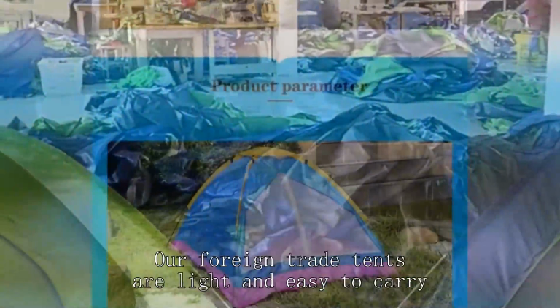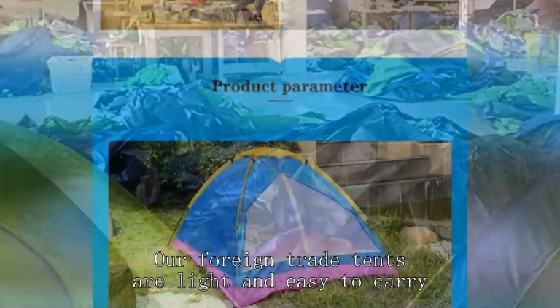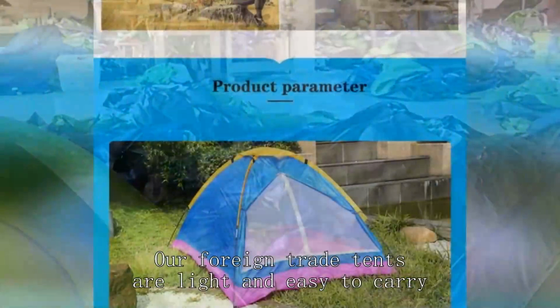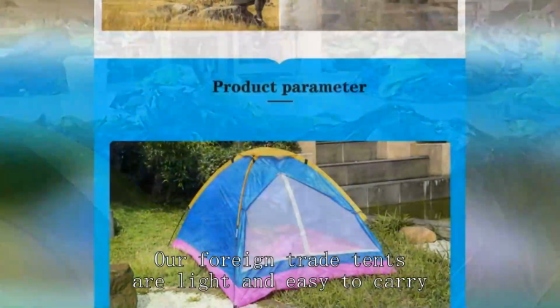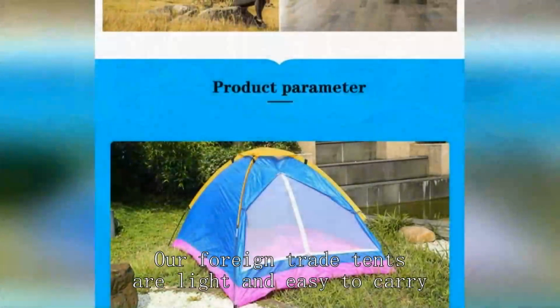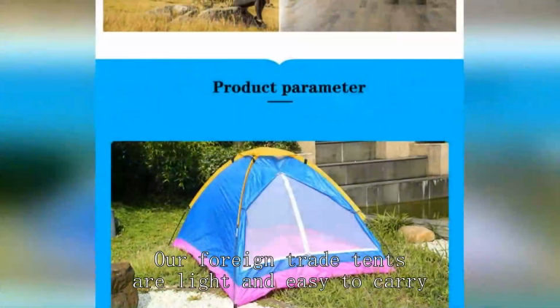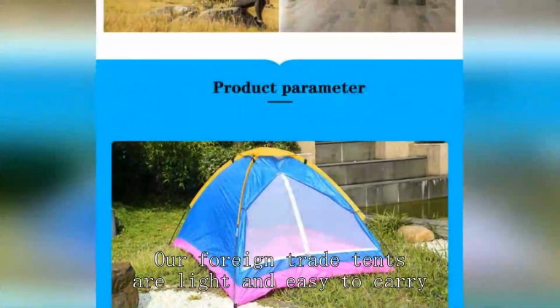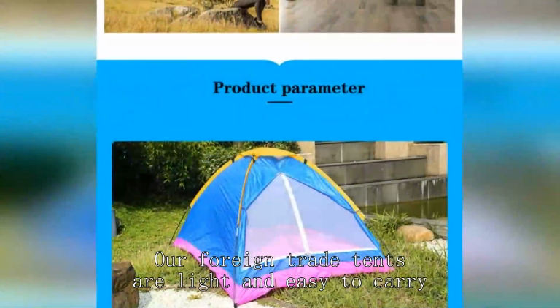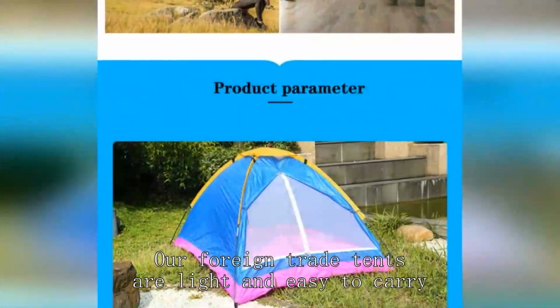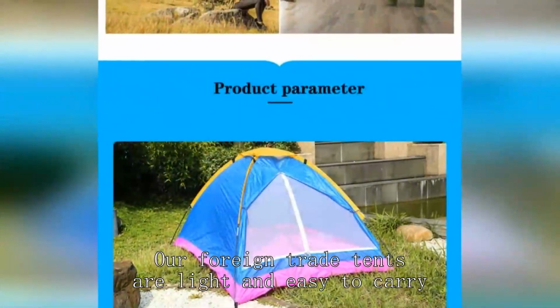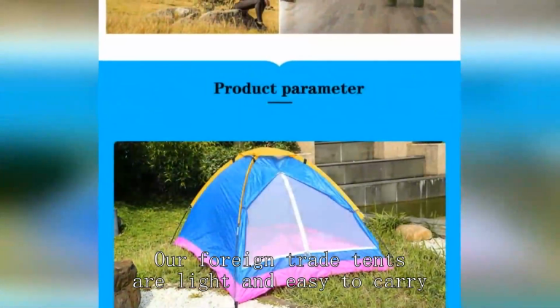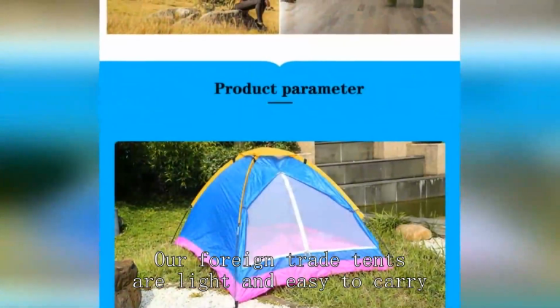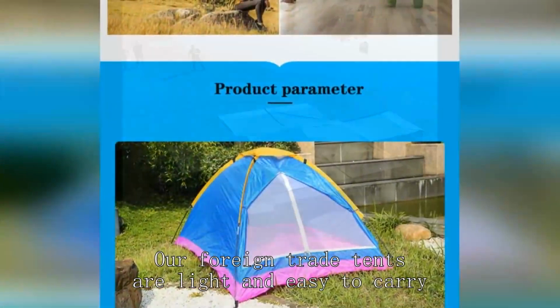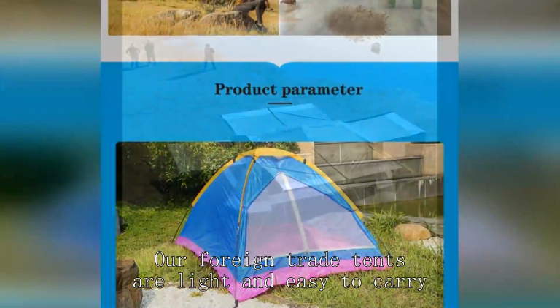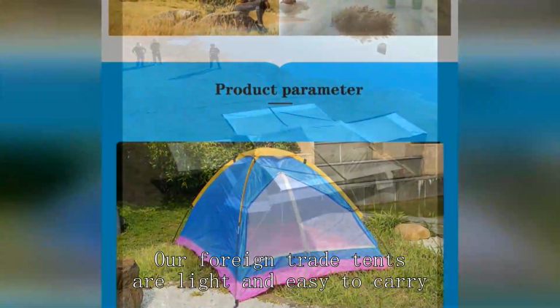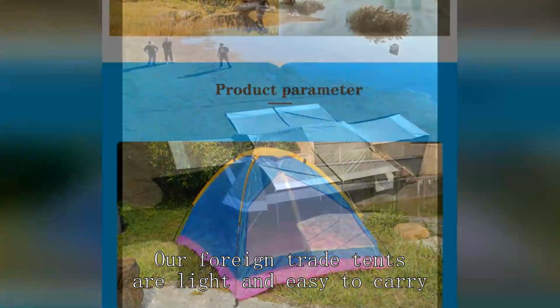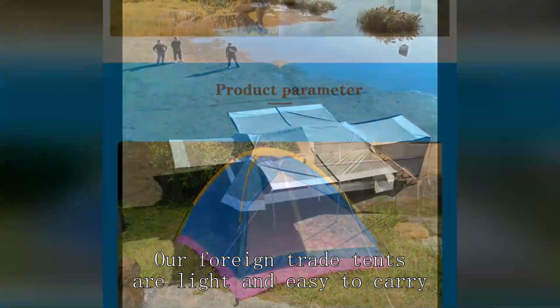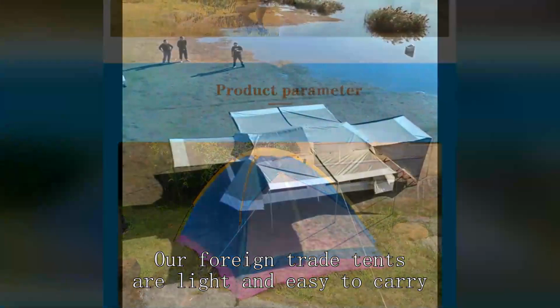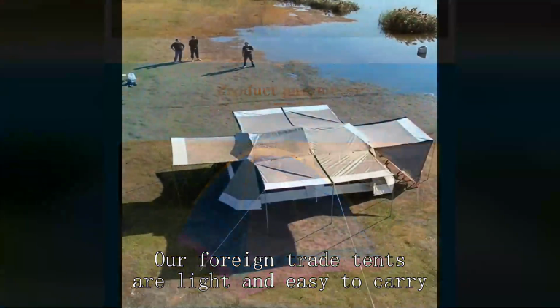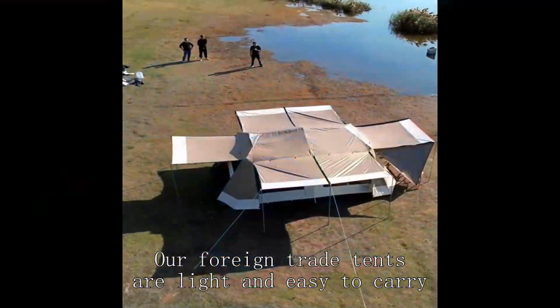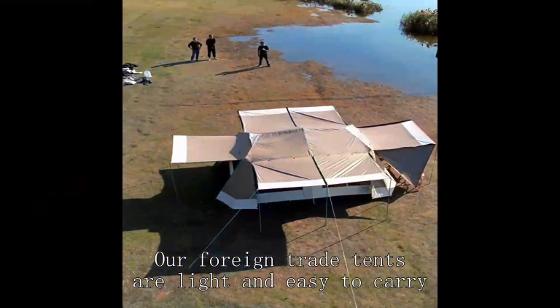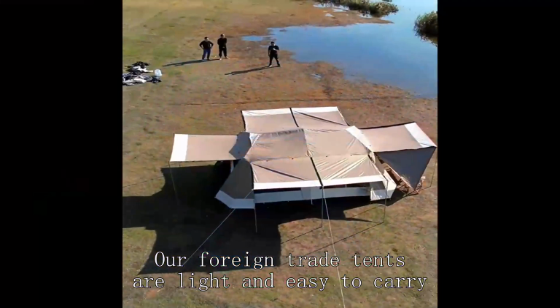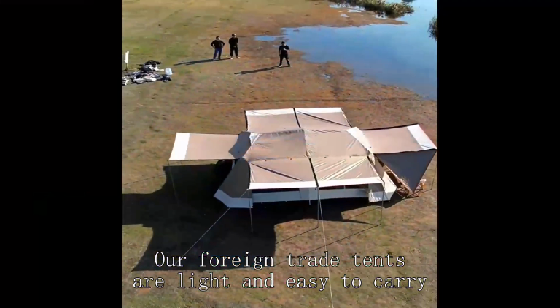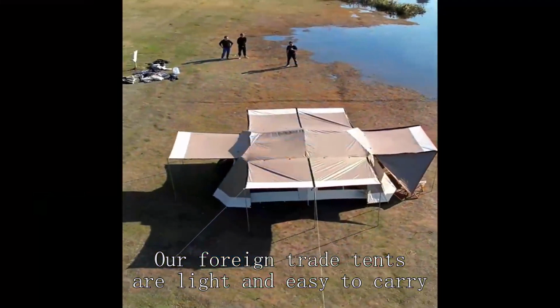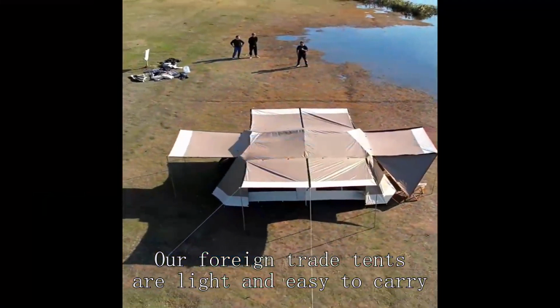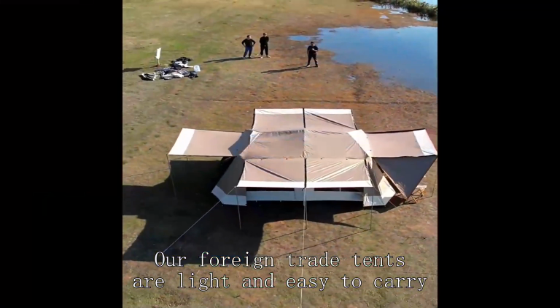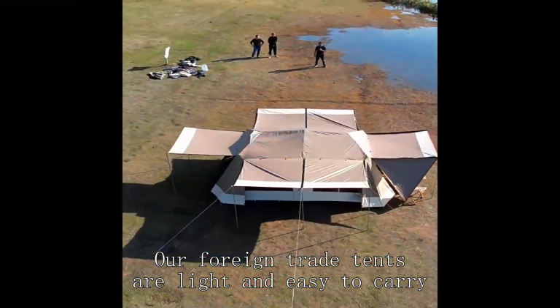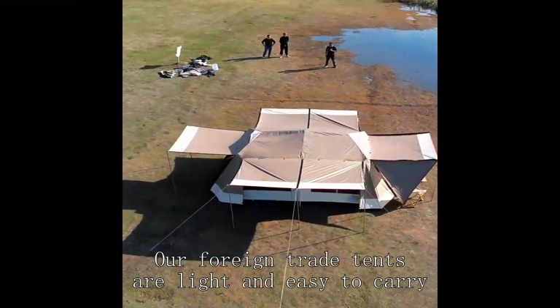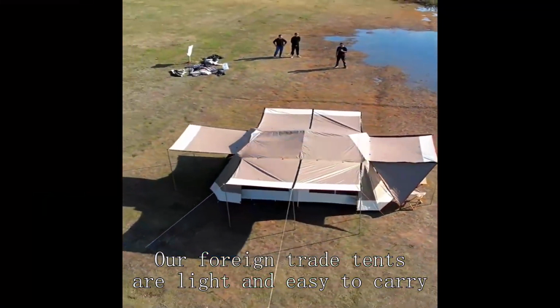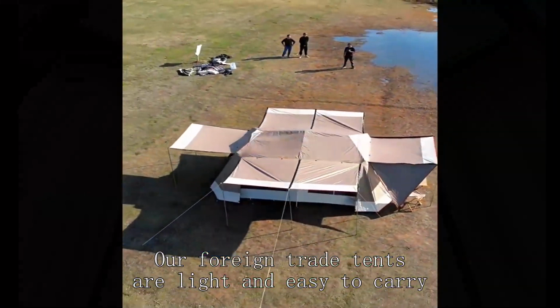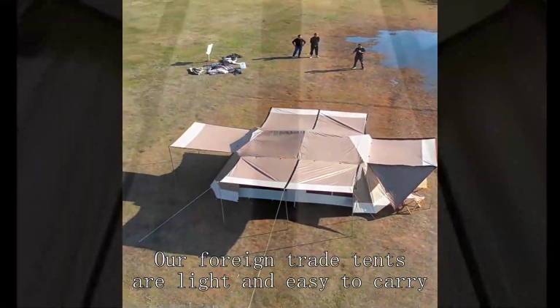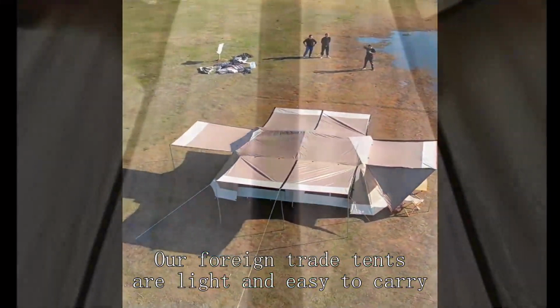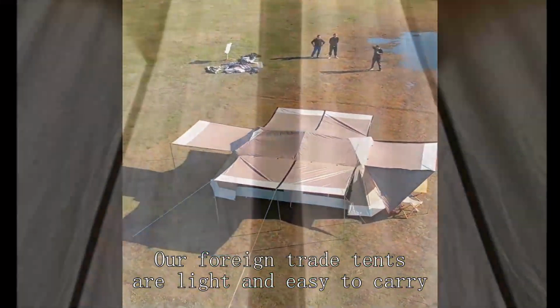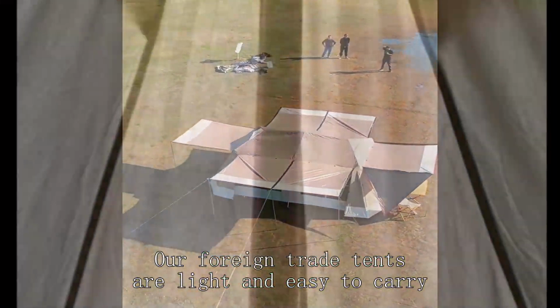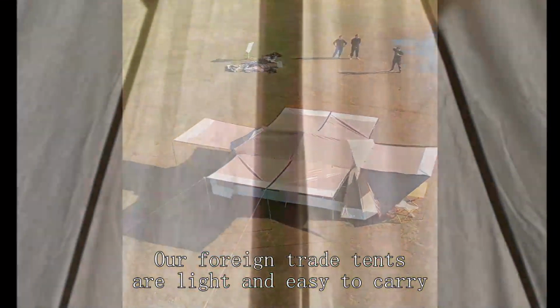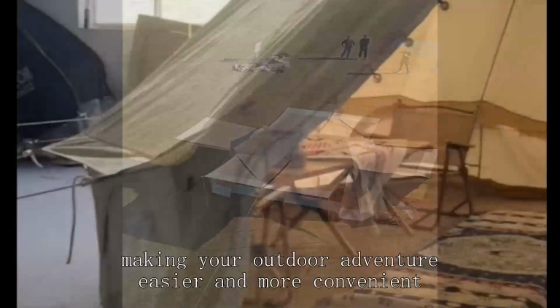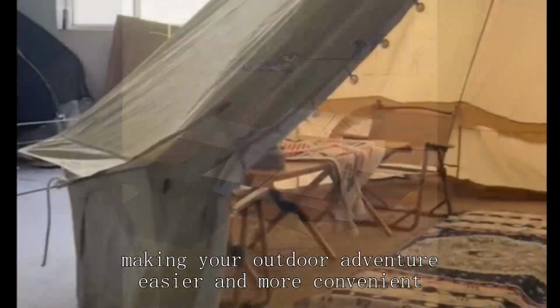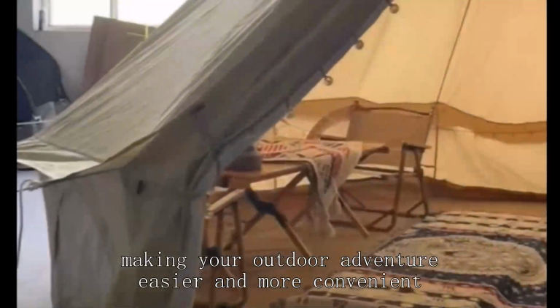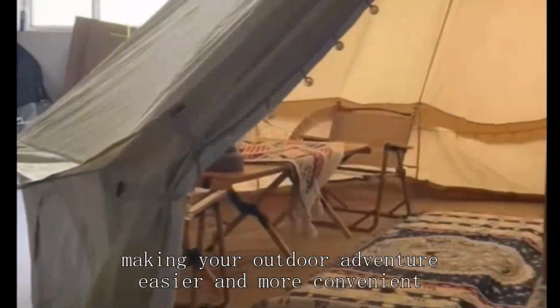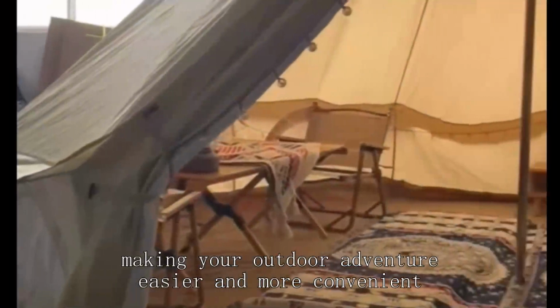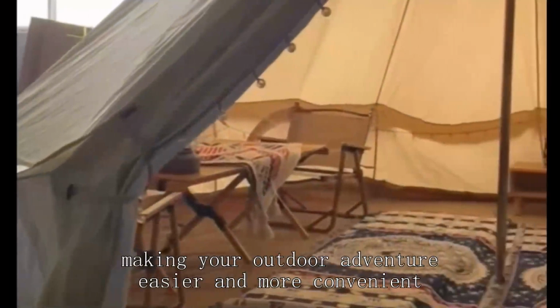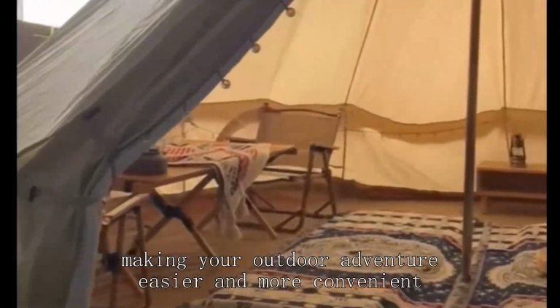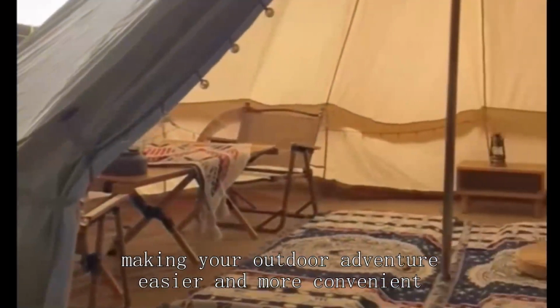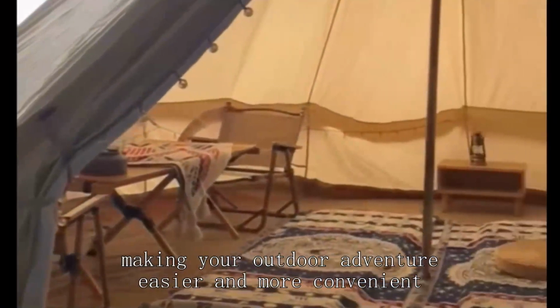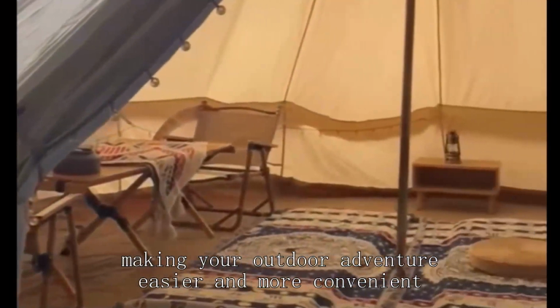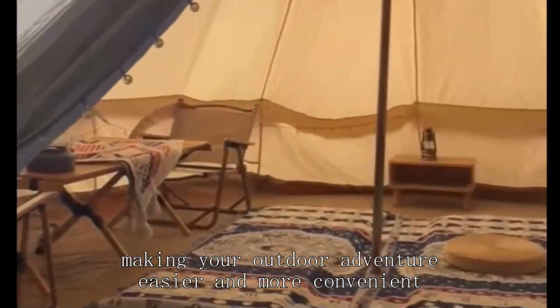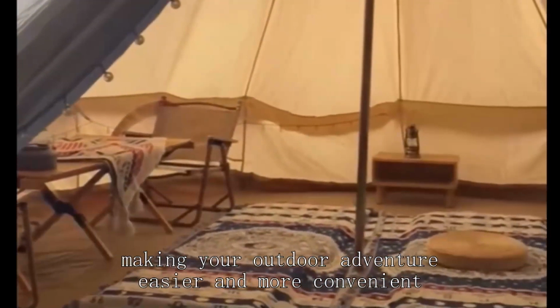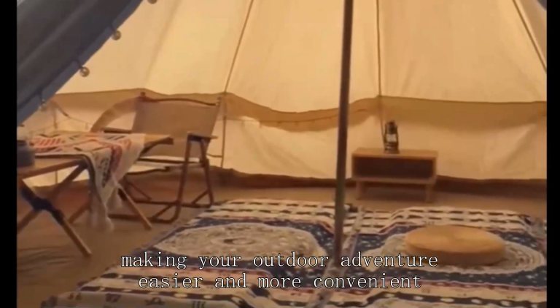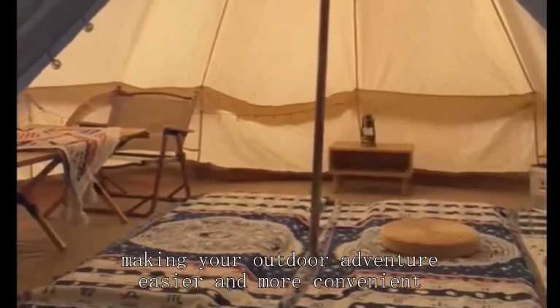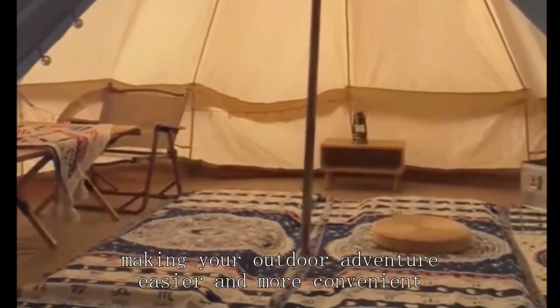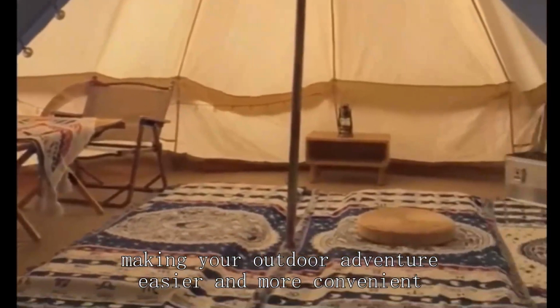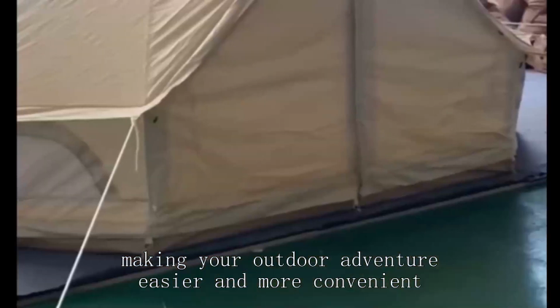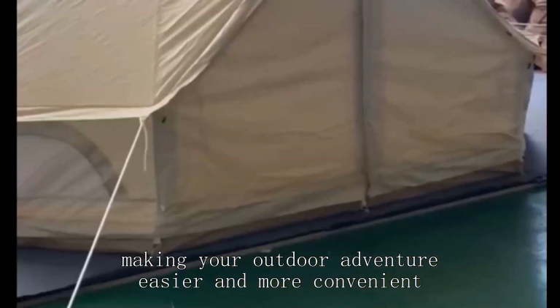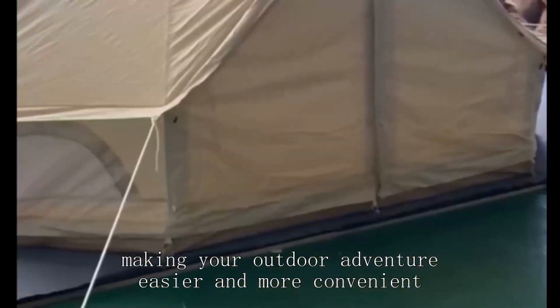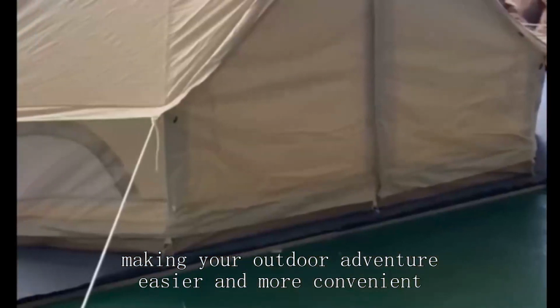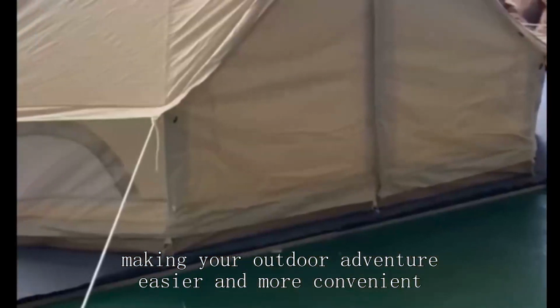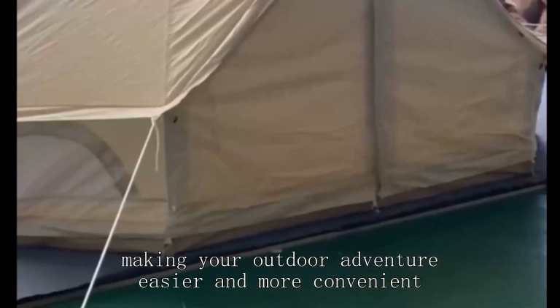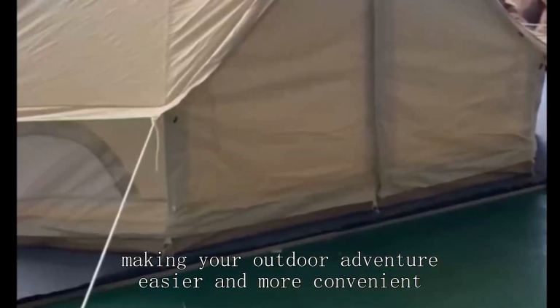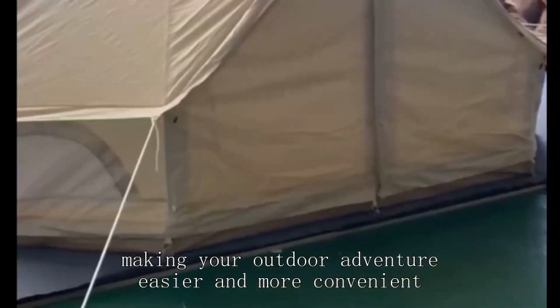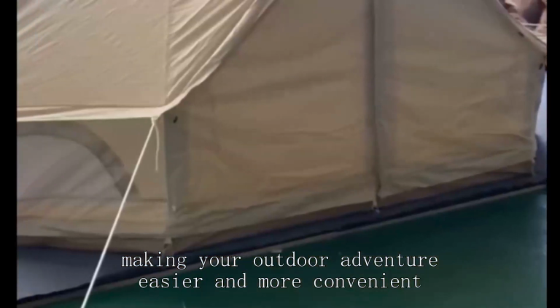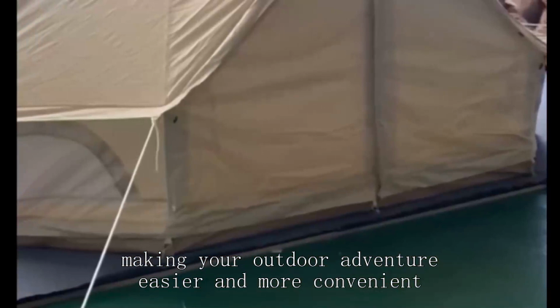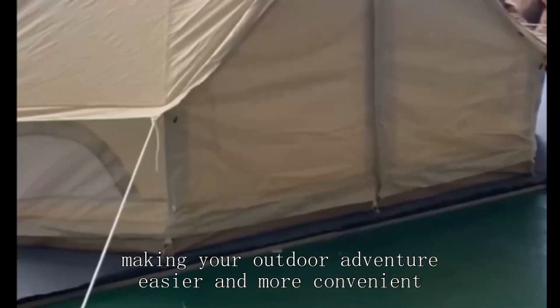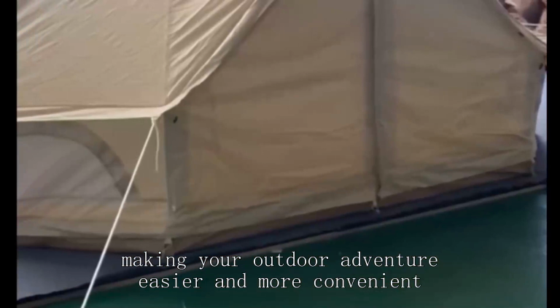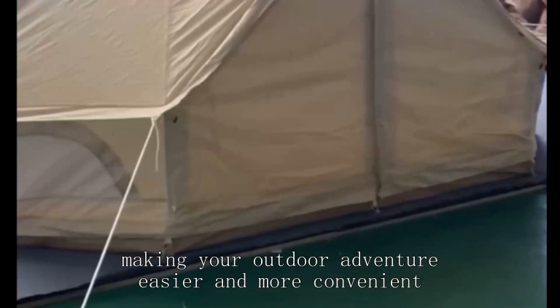Our foreign trade tents are light and easy to carry, making your outdoor adventure easier and more convenient.